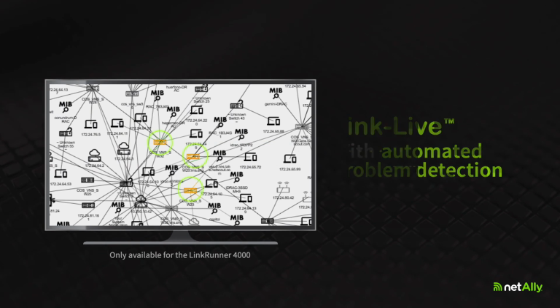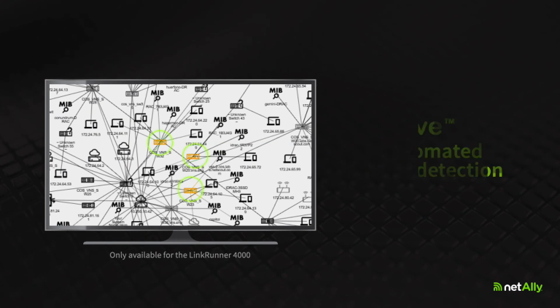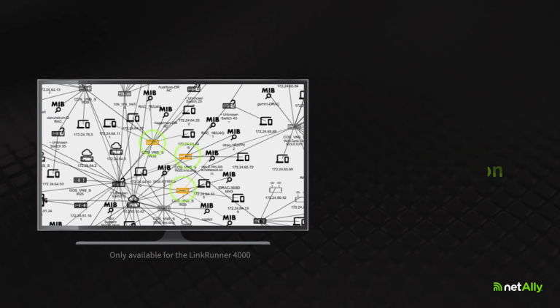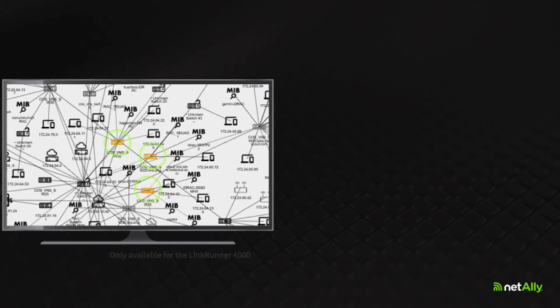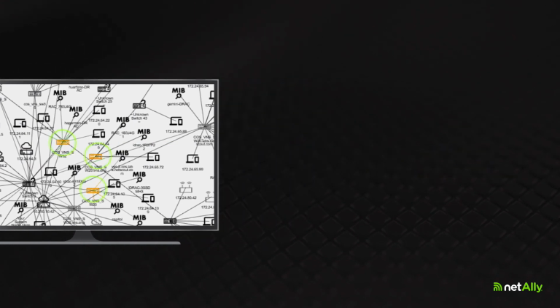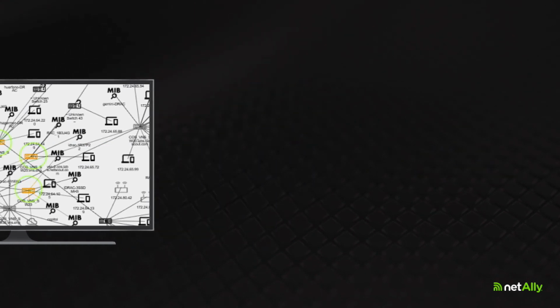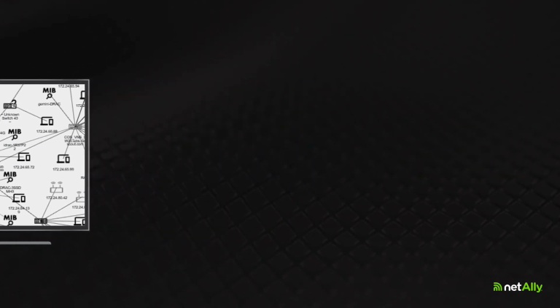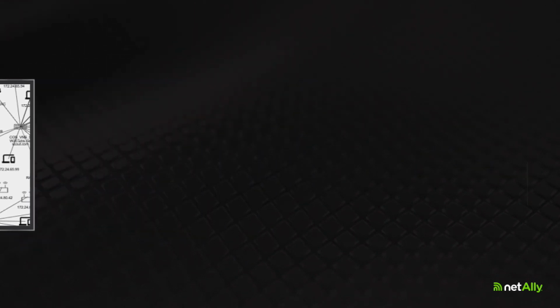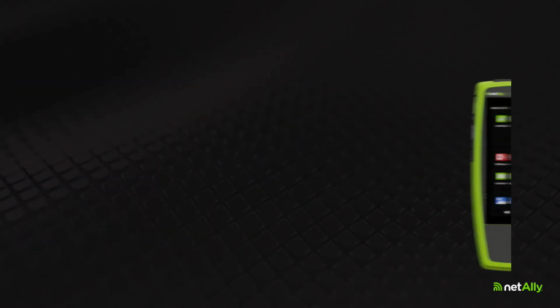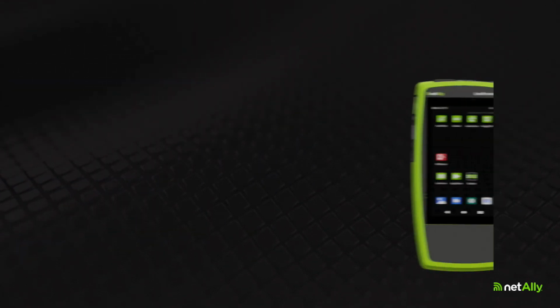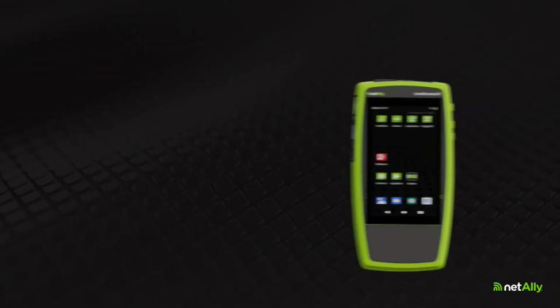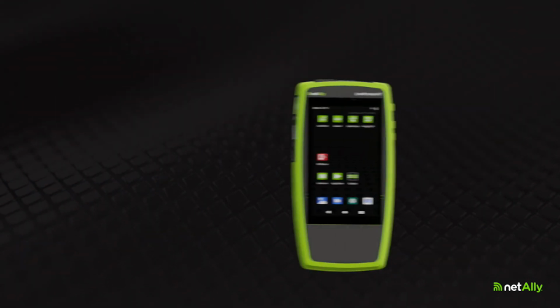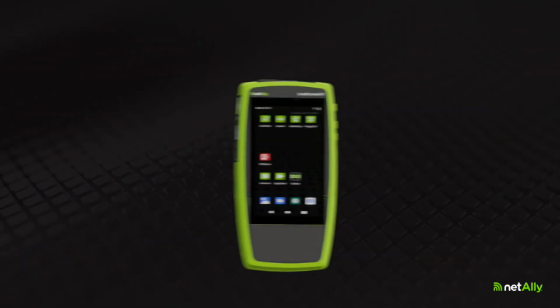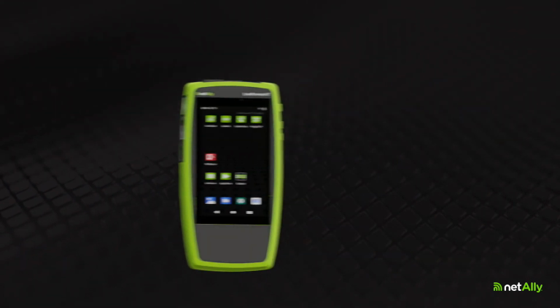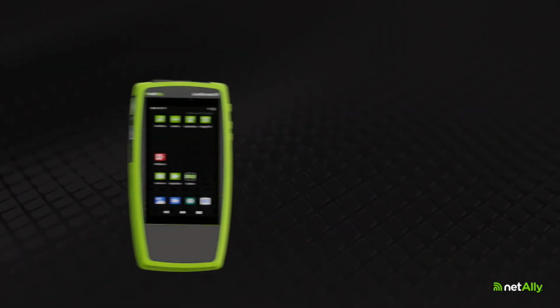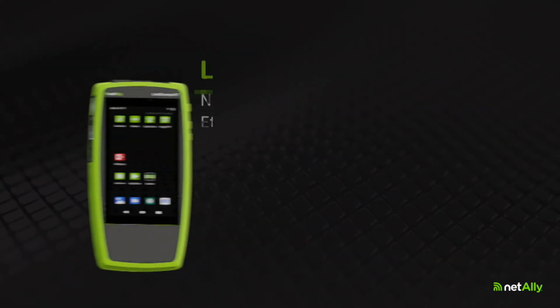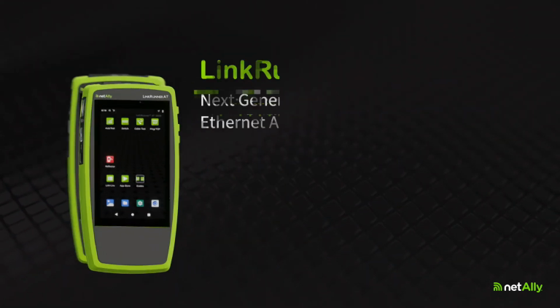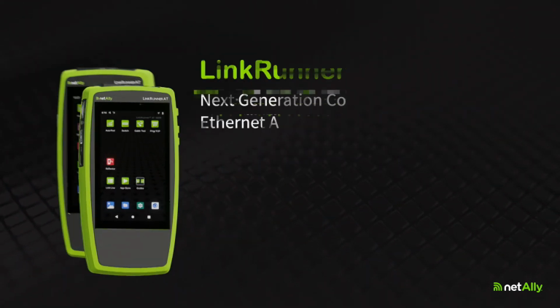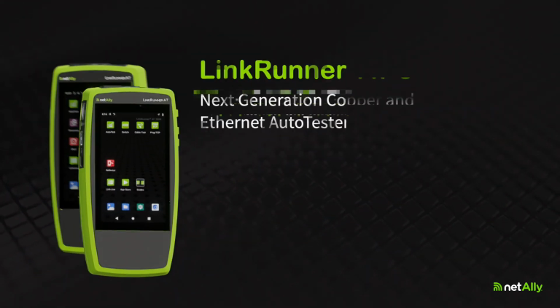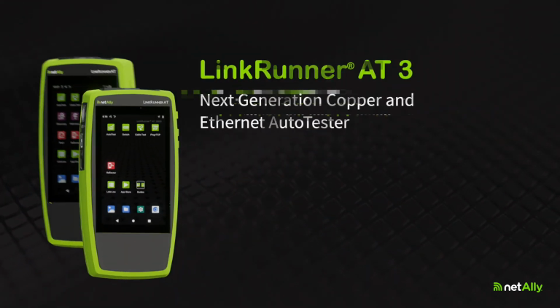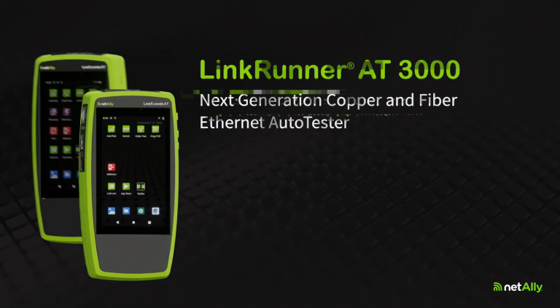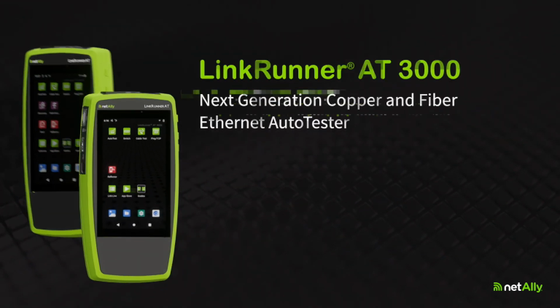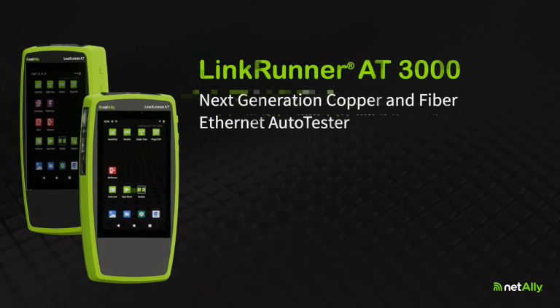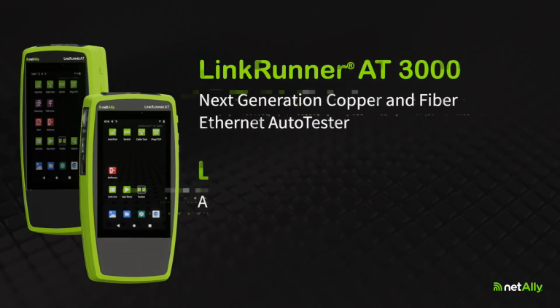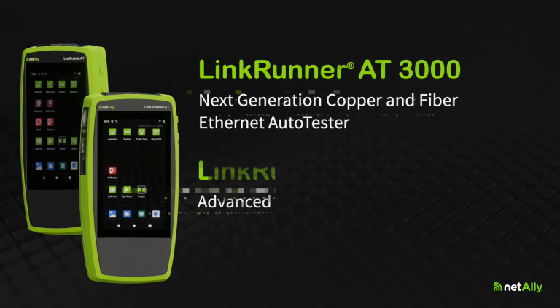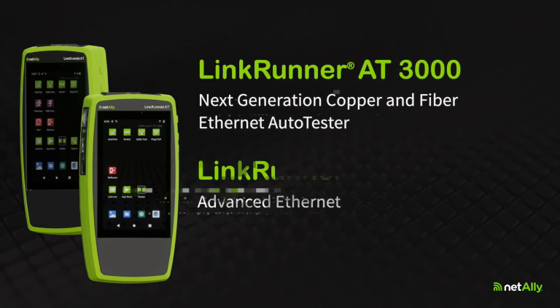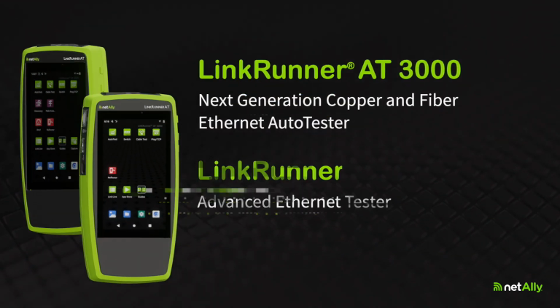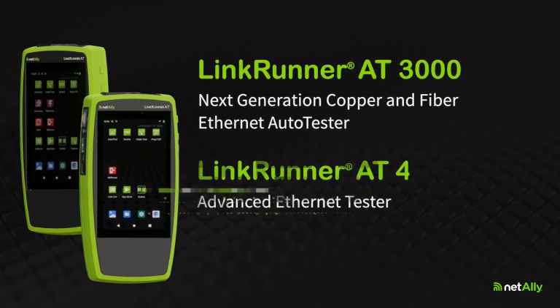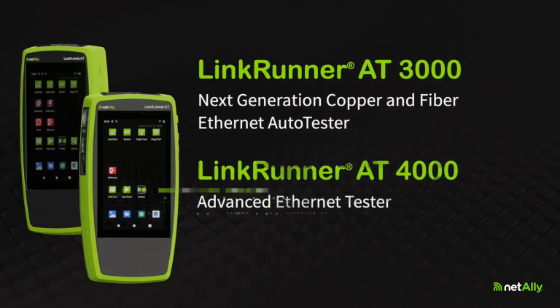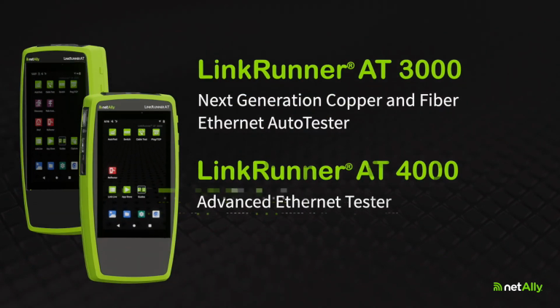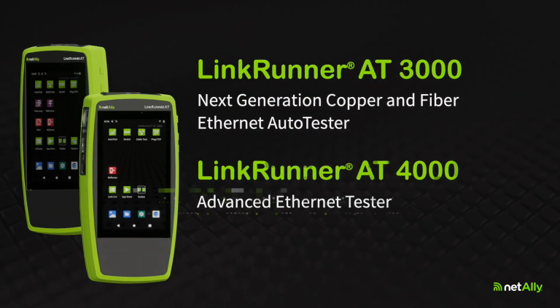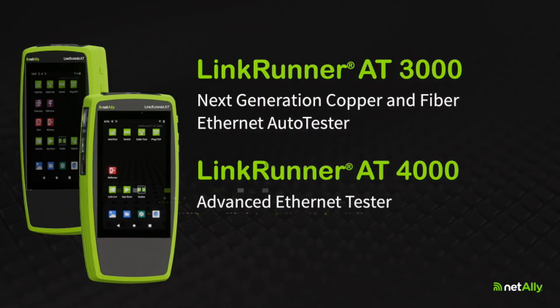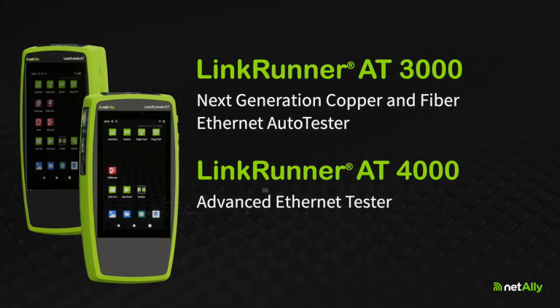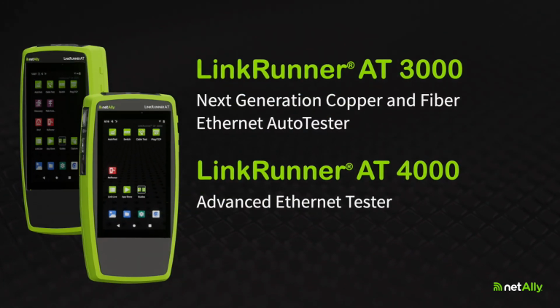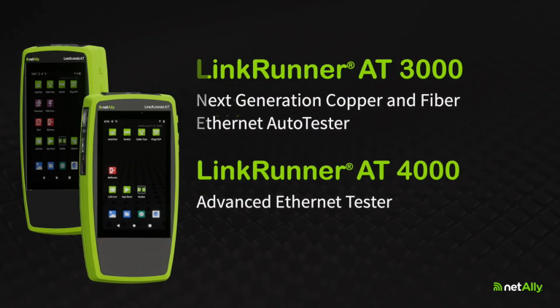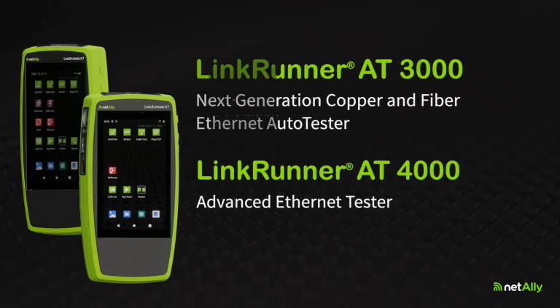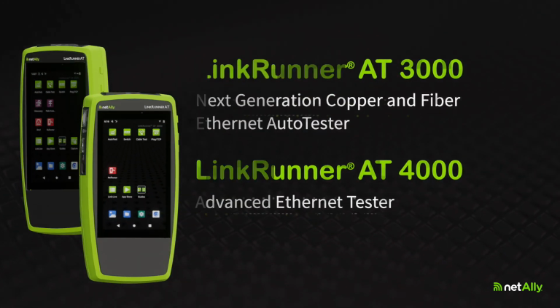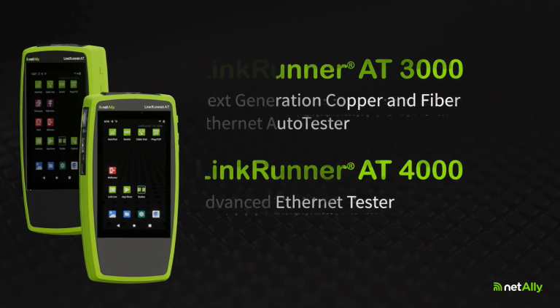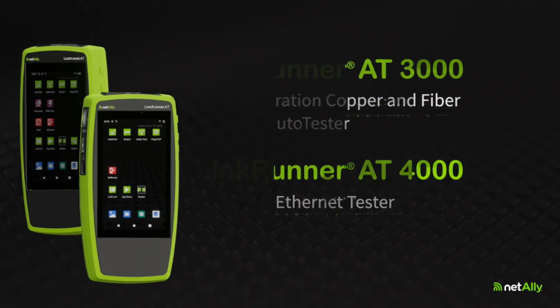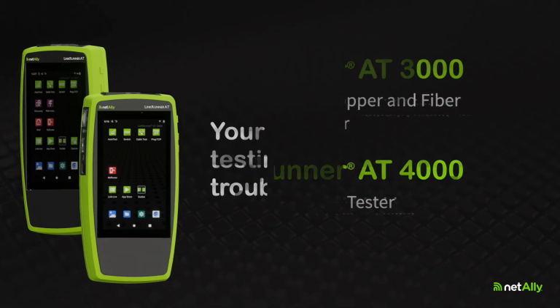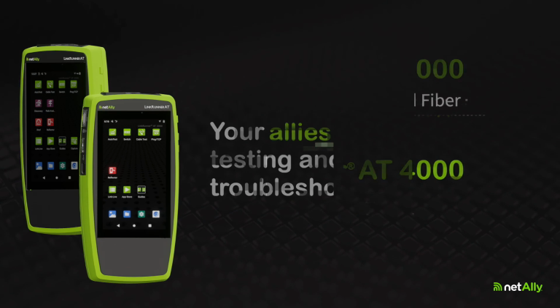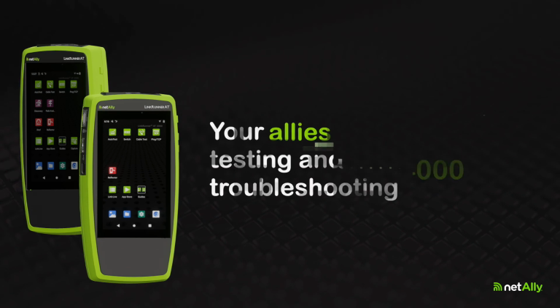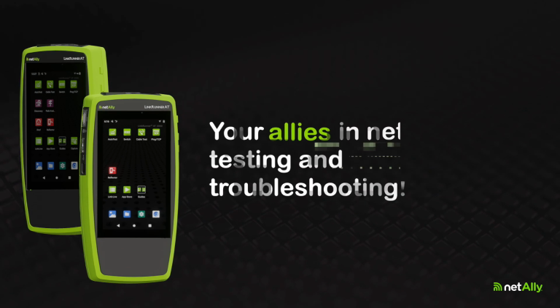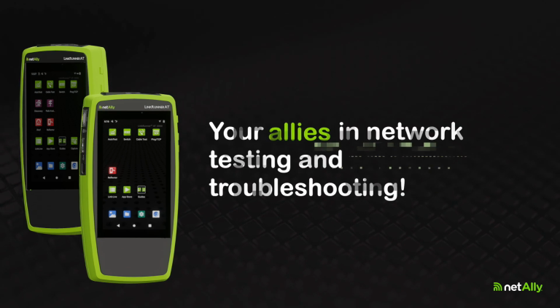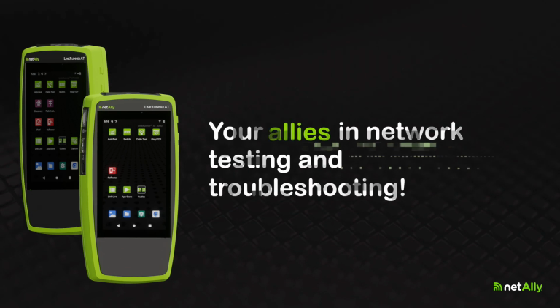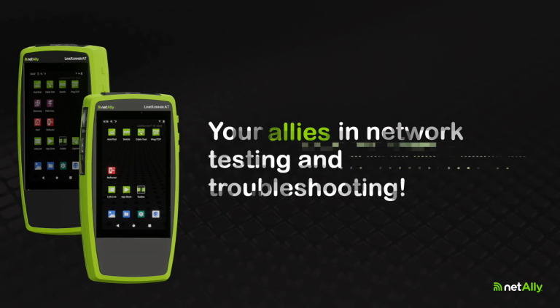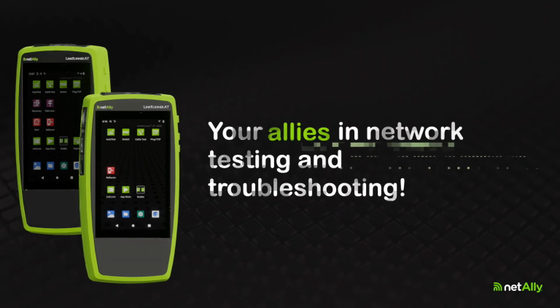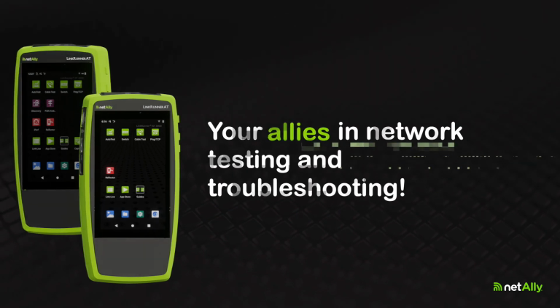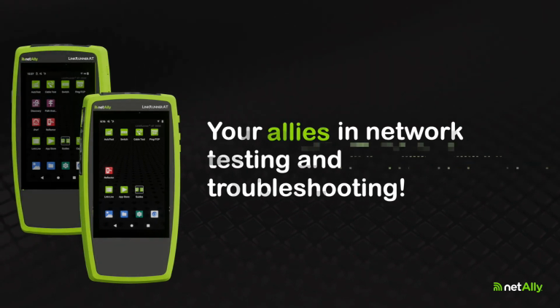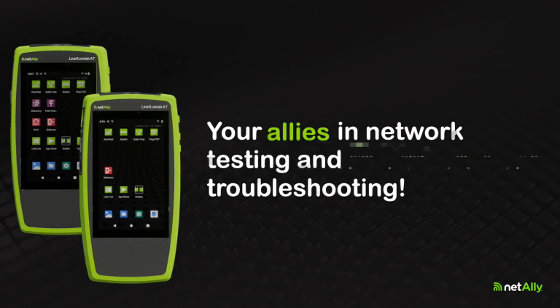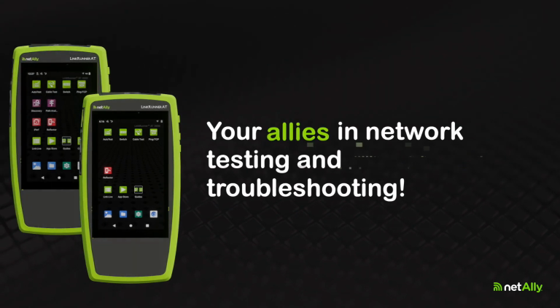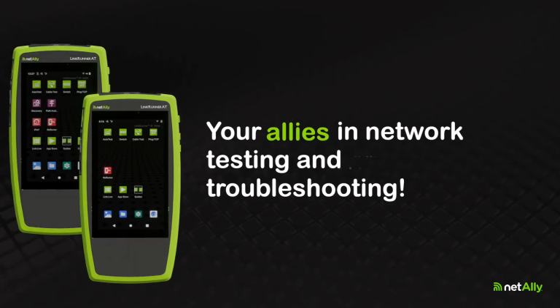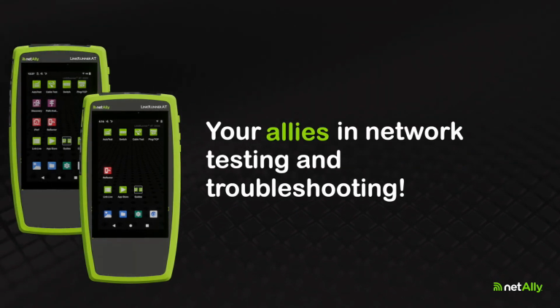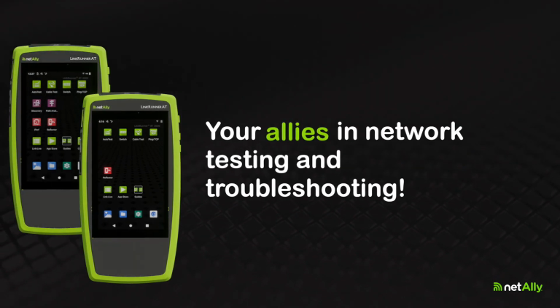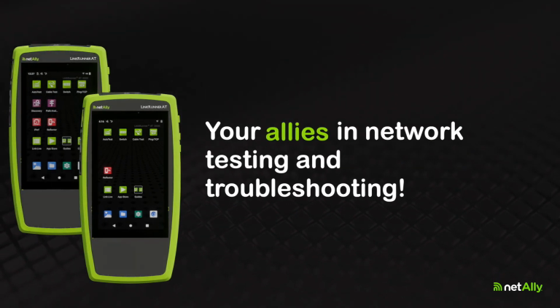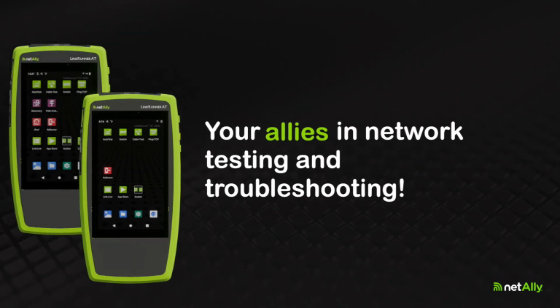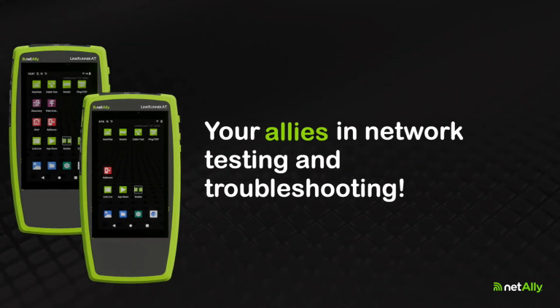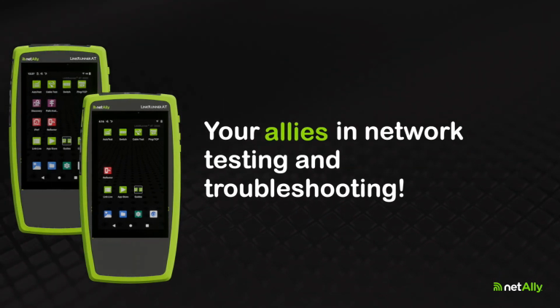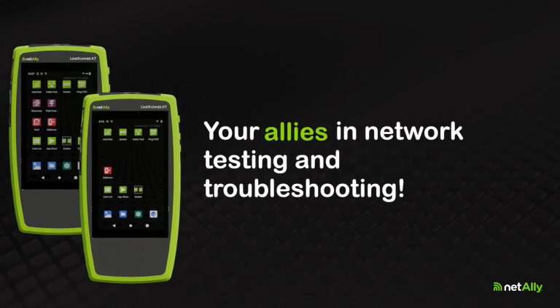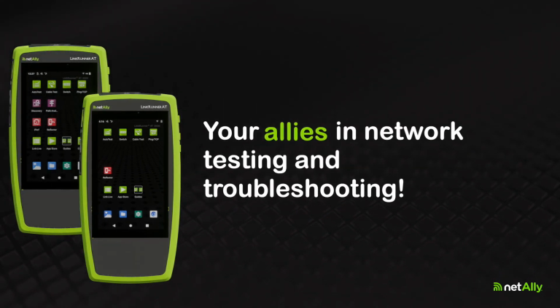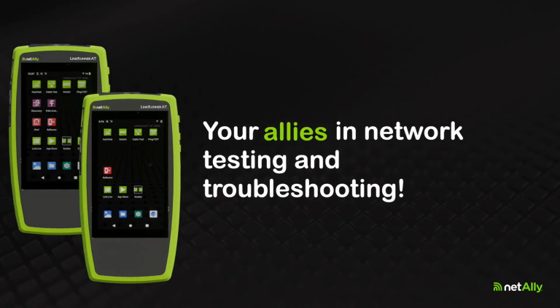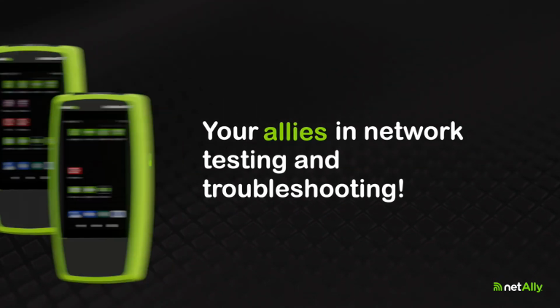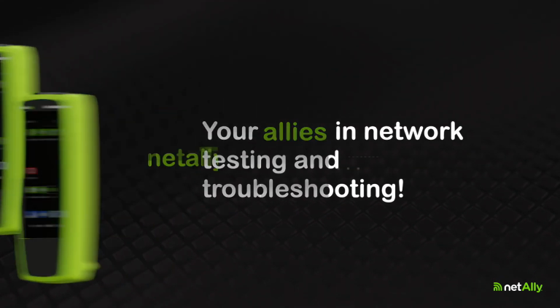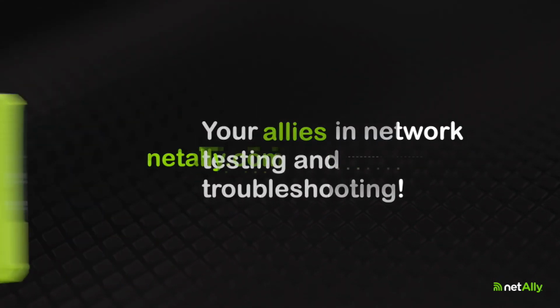LinkRunner AT3000 and LinkRunner AT4000 — your allies in network testing and troubleshooting.